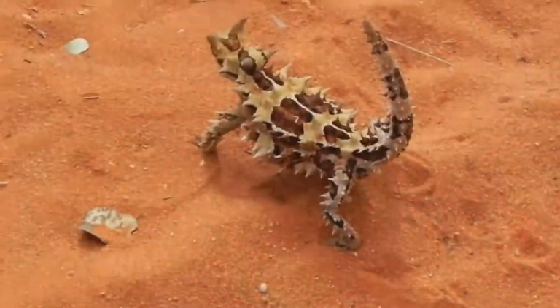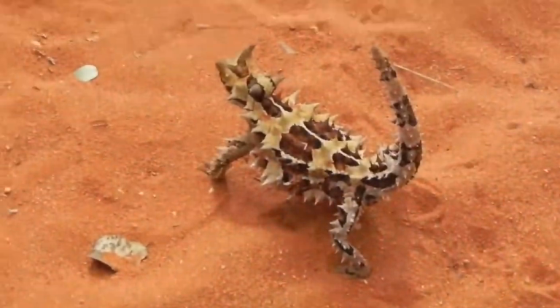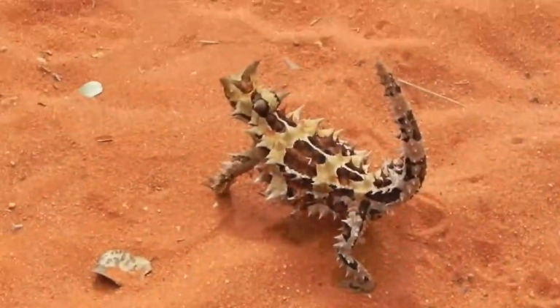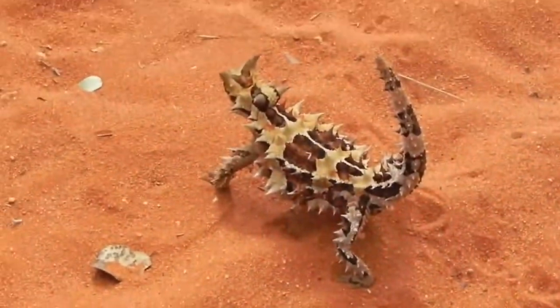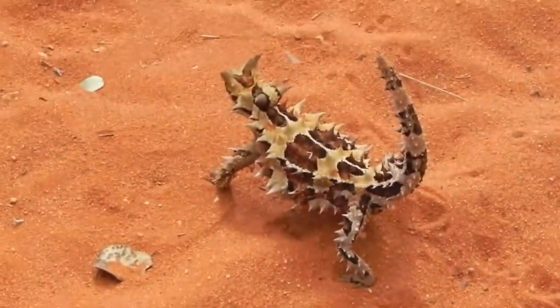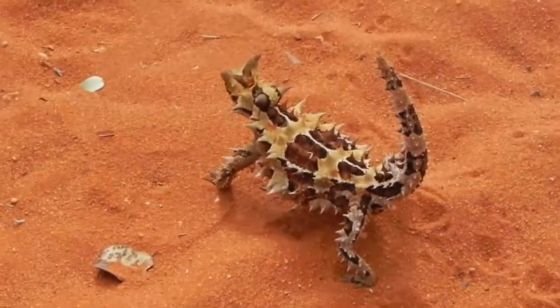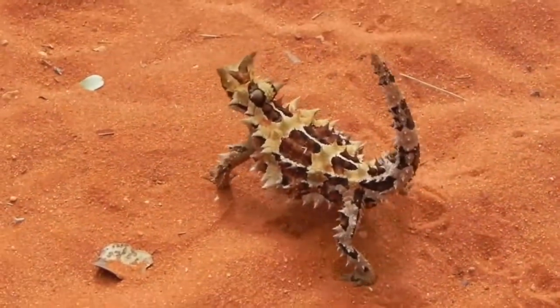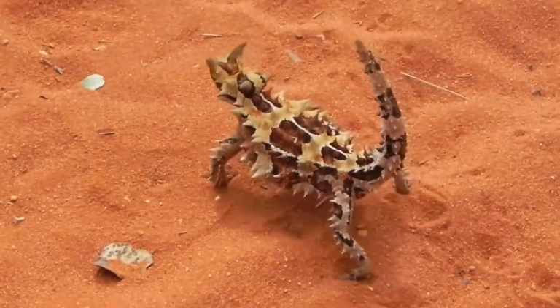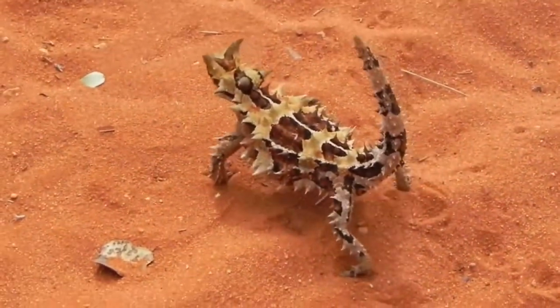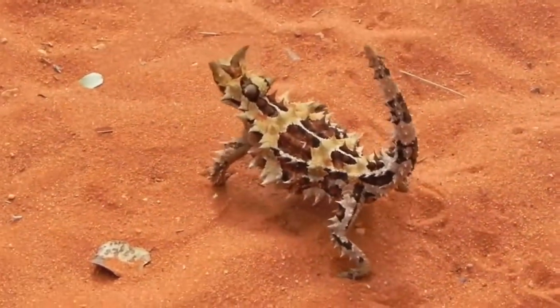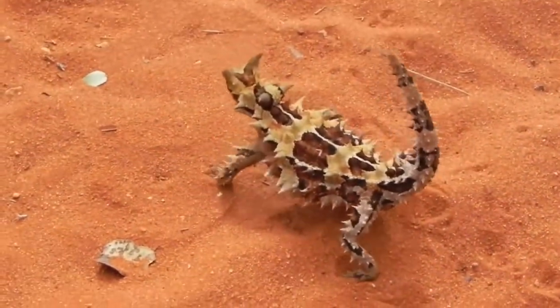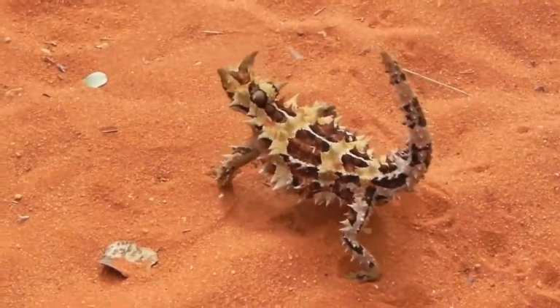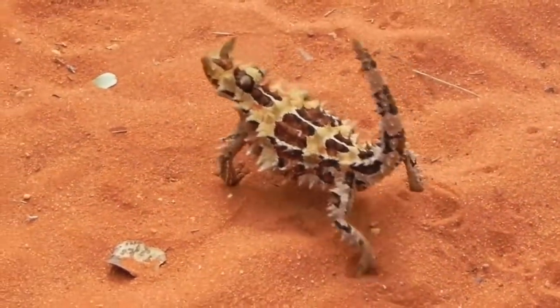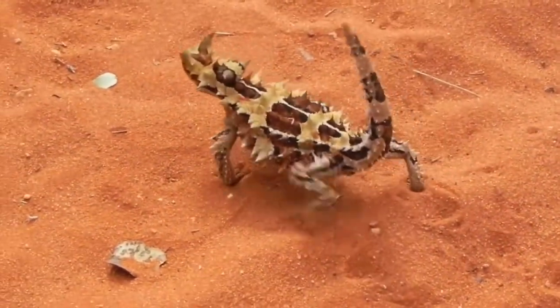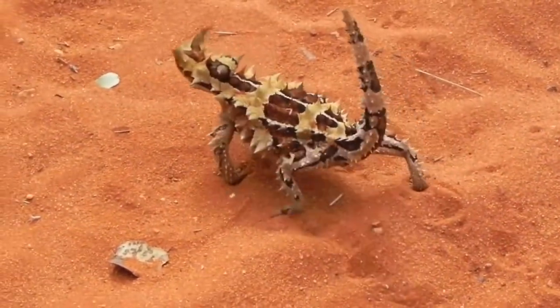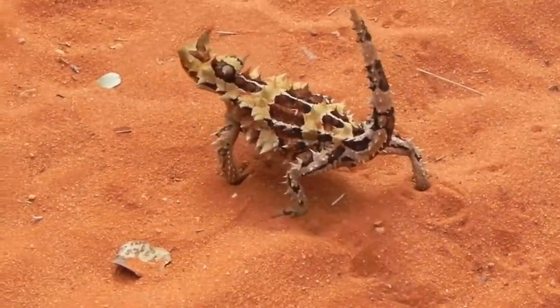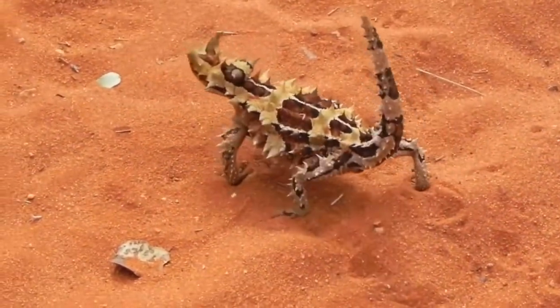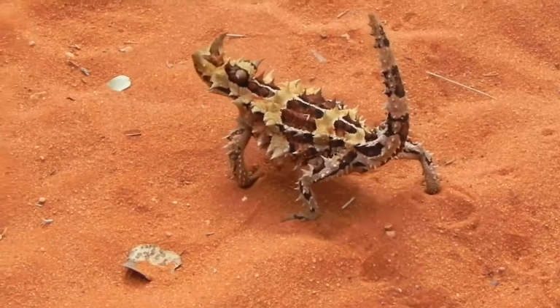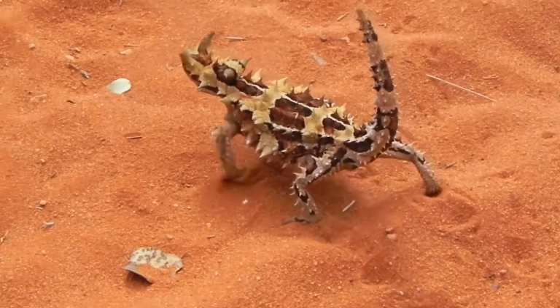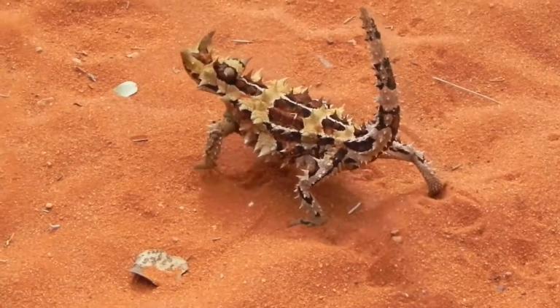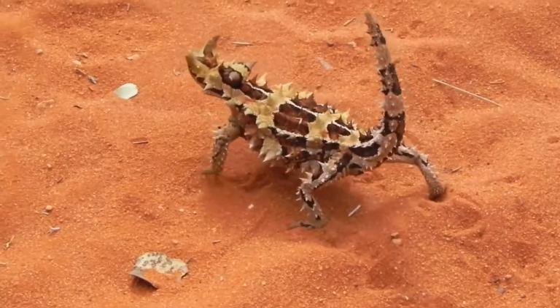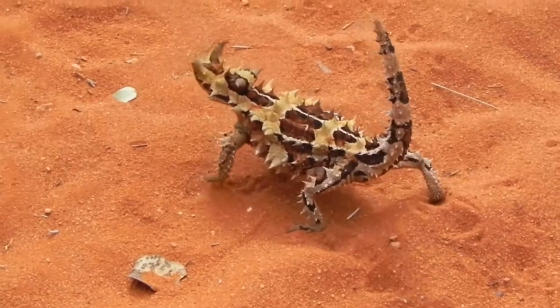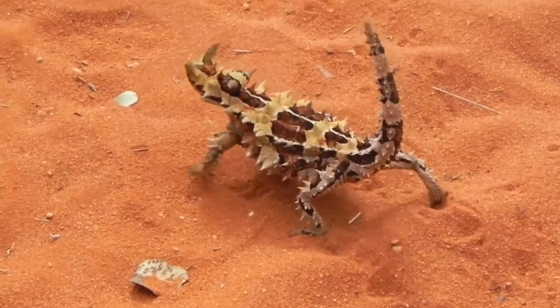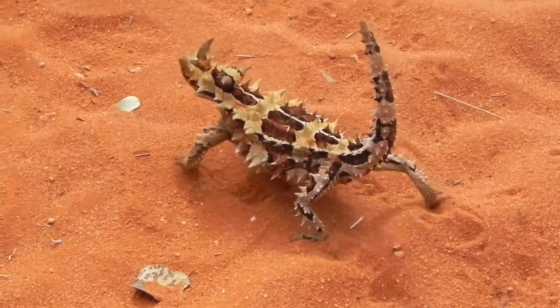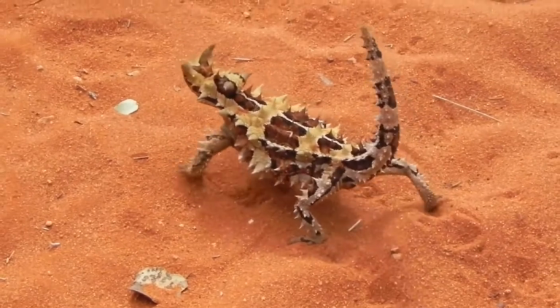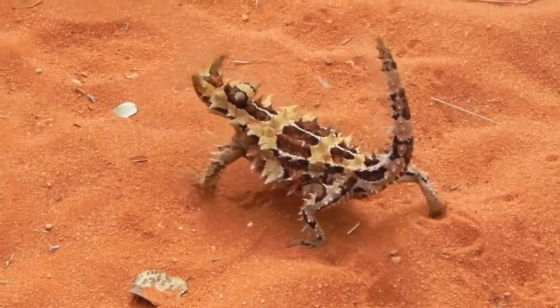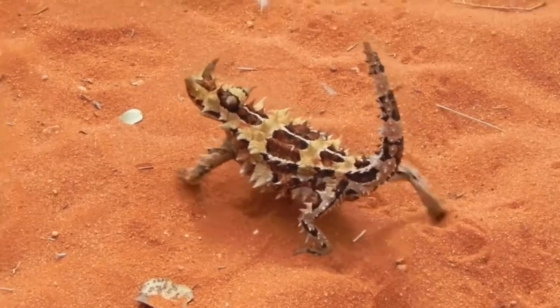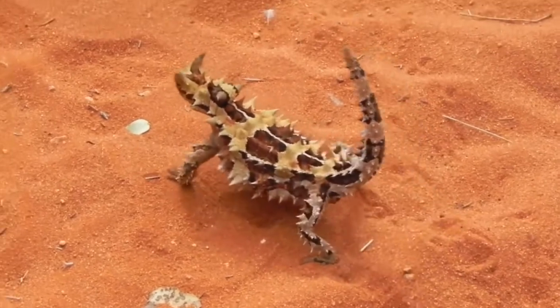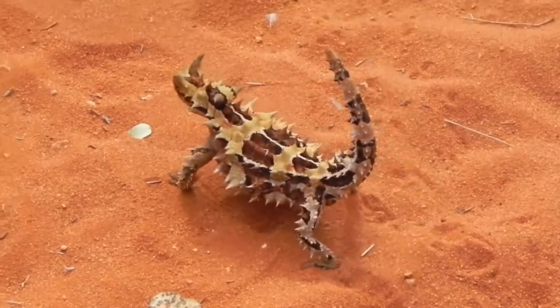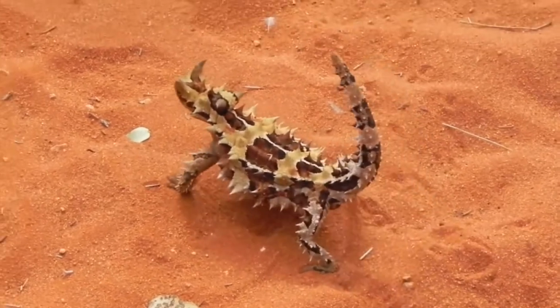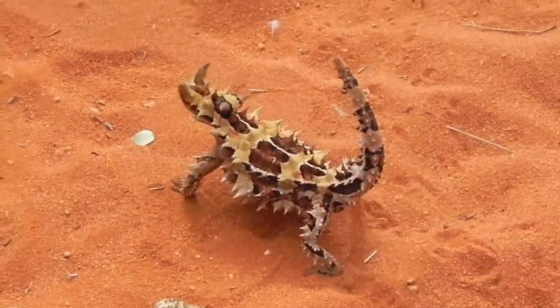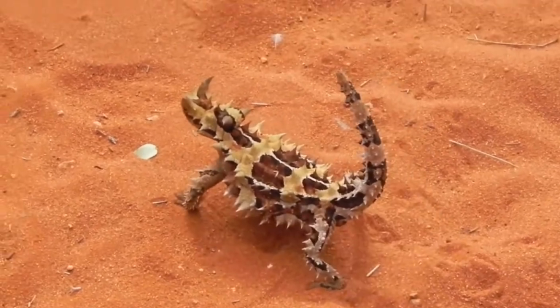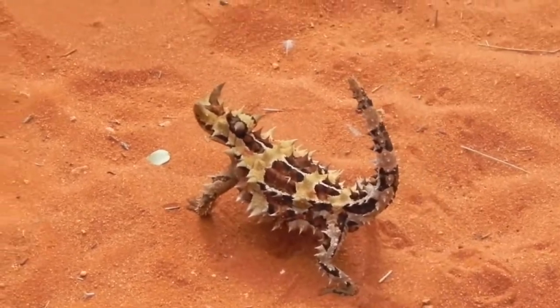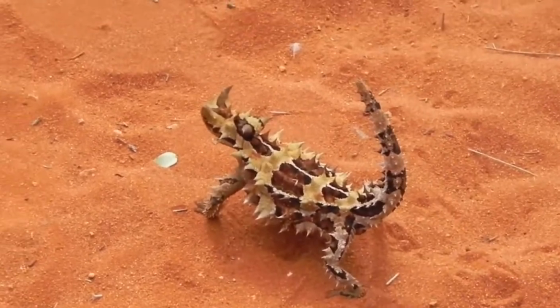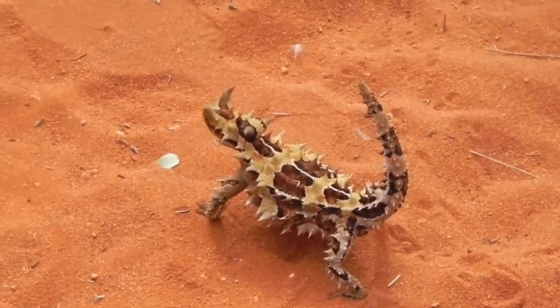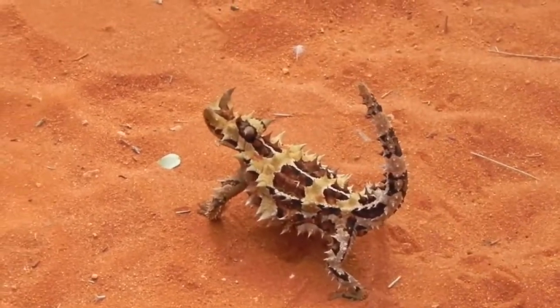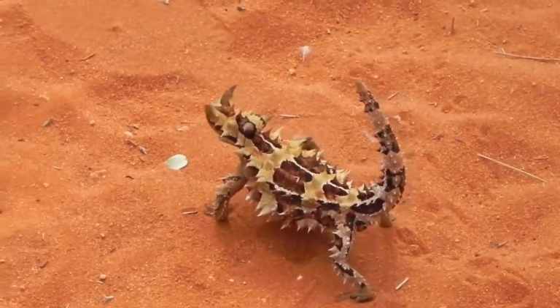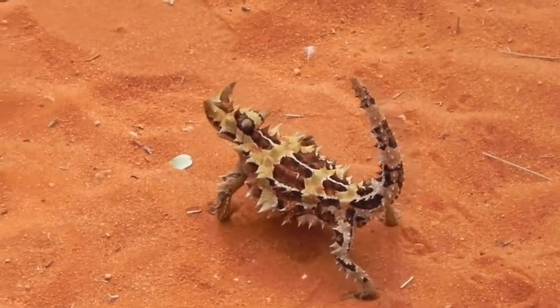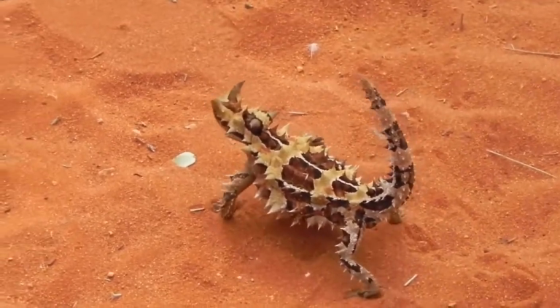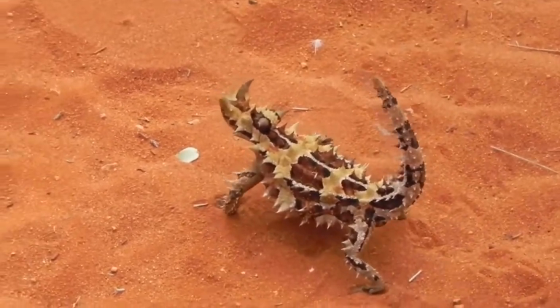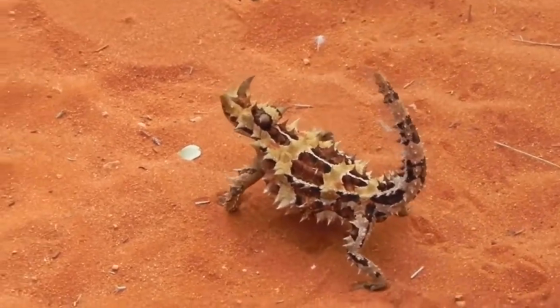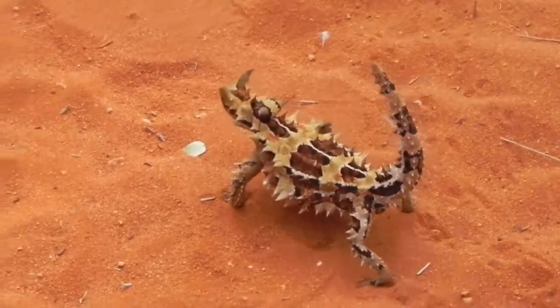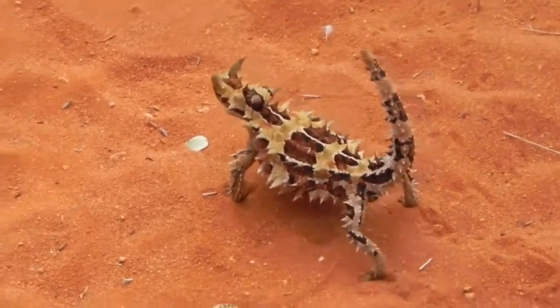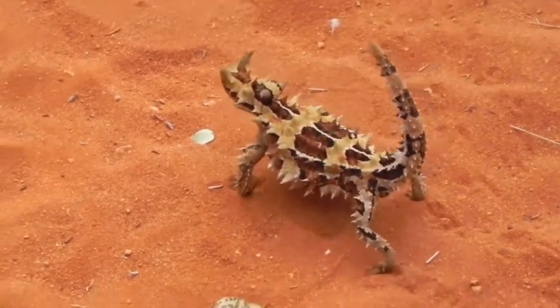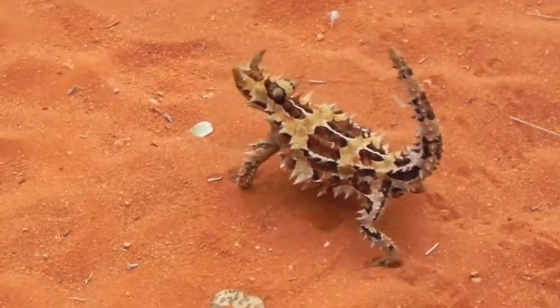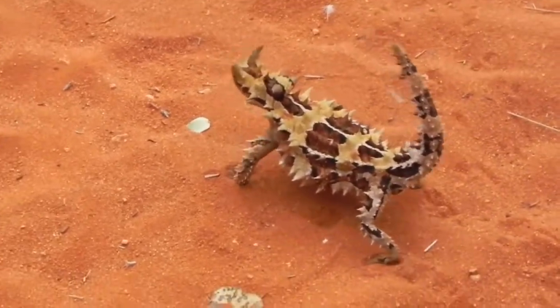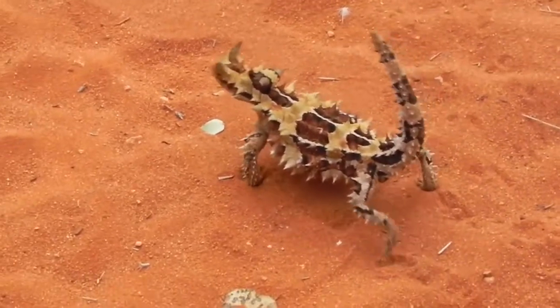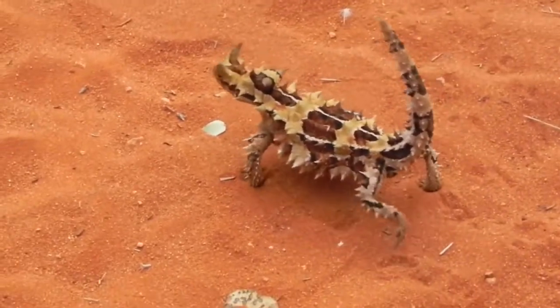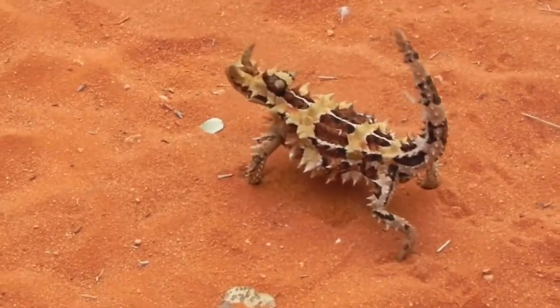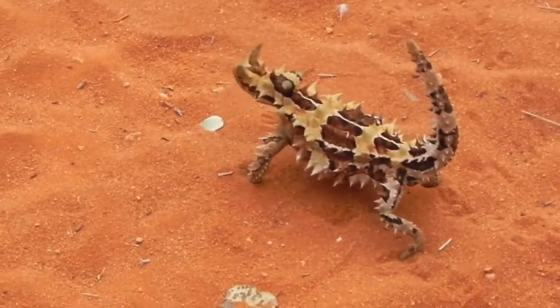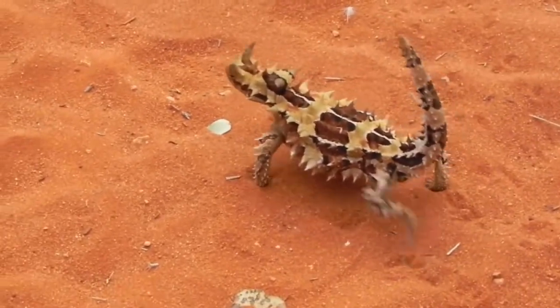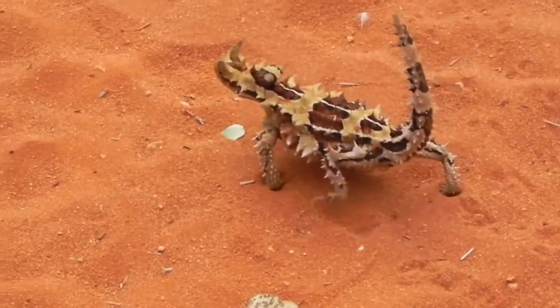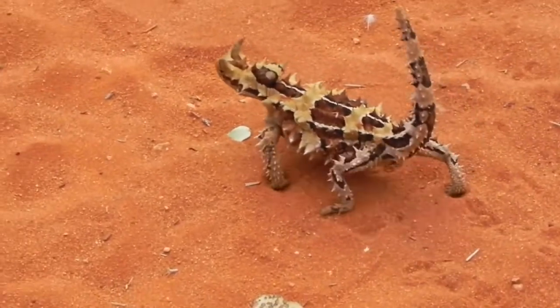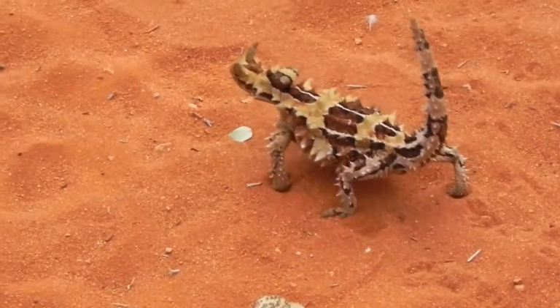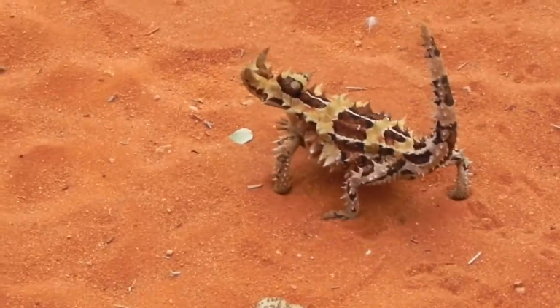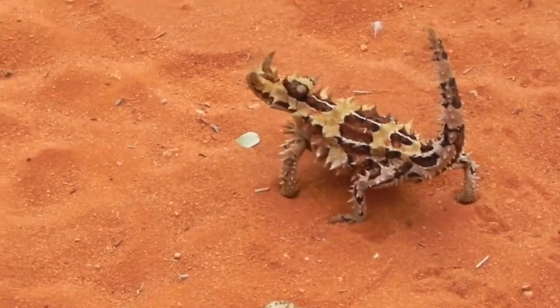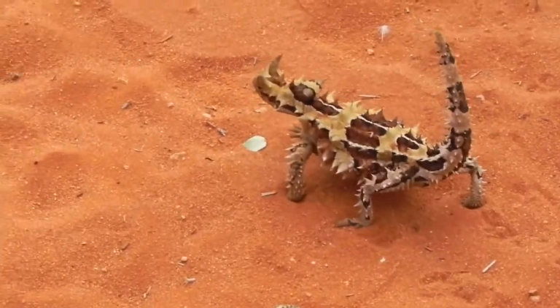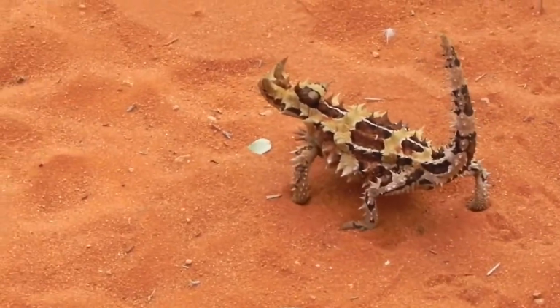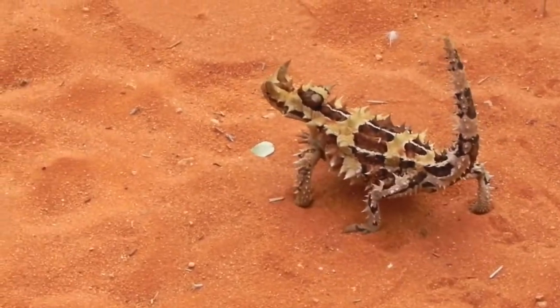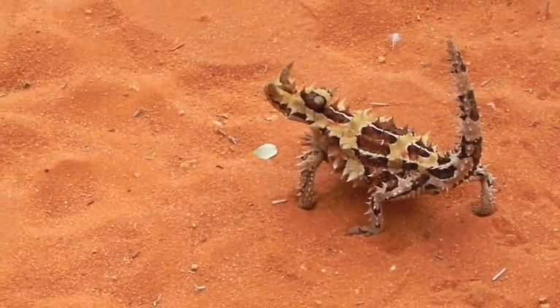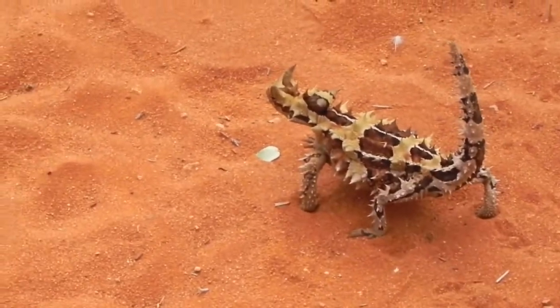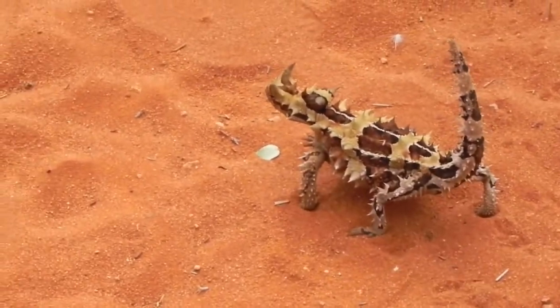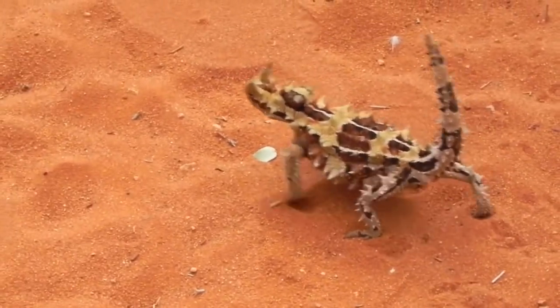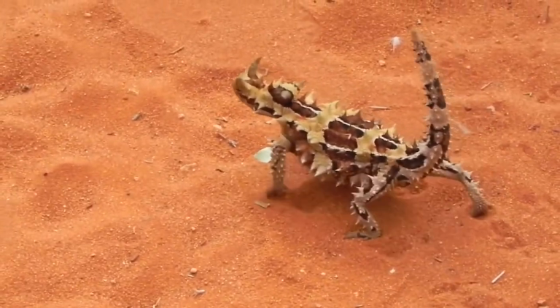When walking, the lizard may freeze suddenly, often with one leg in the air, presumably to make it harder to see.